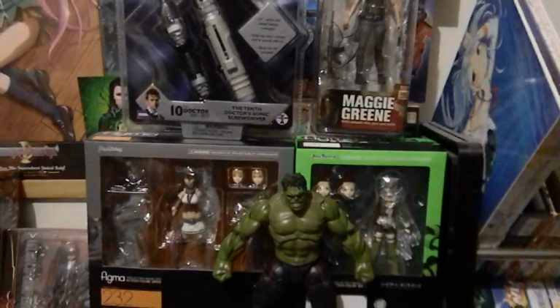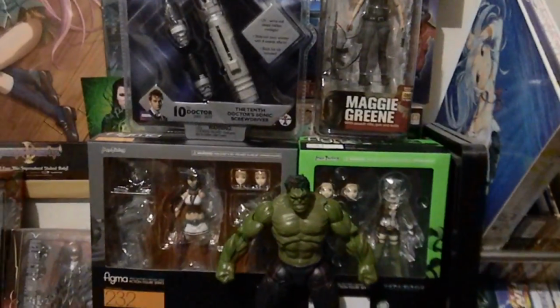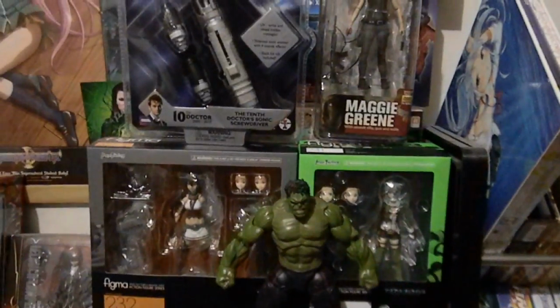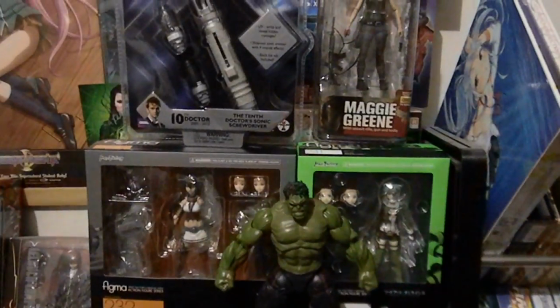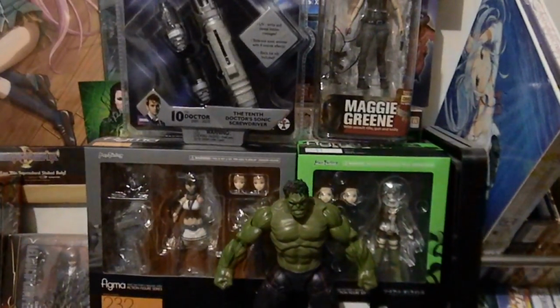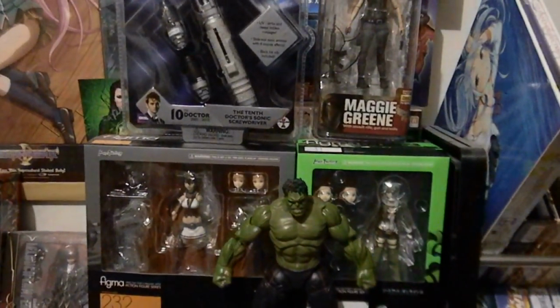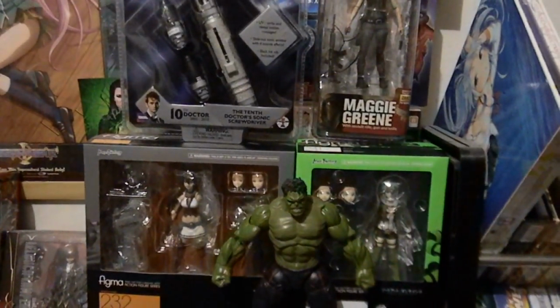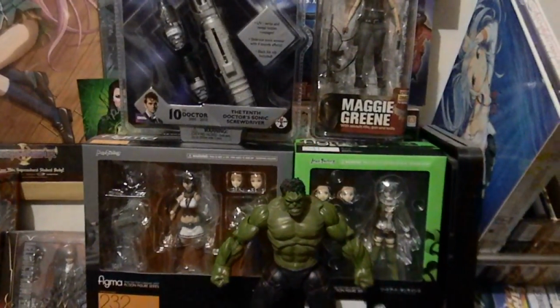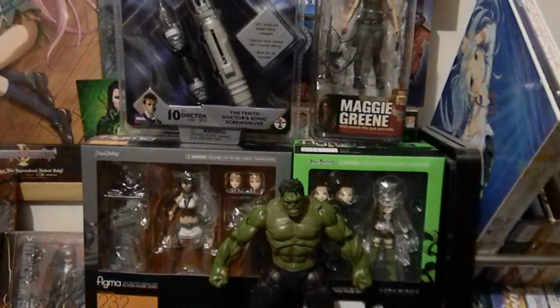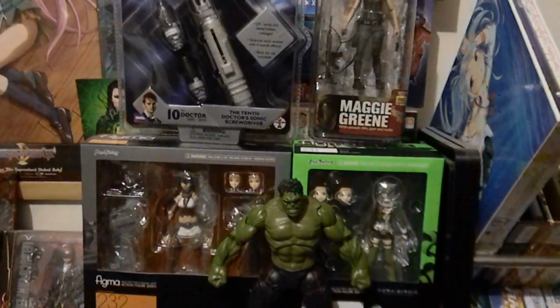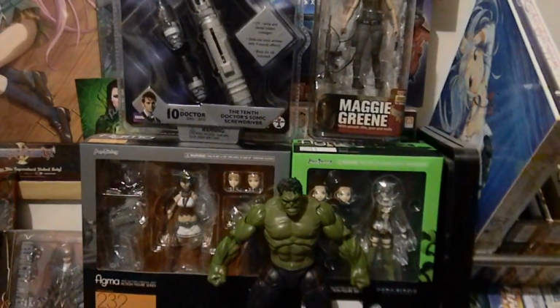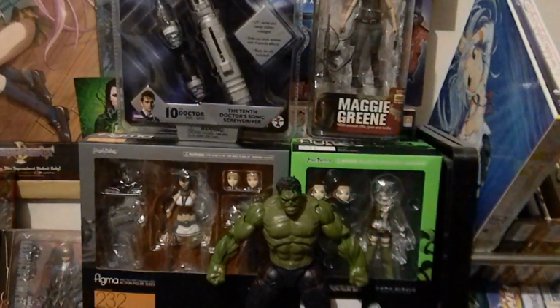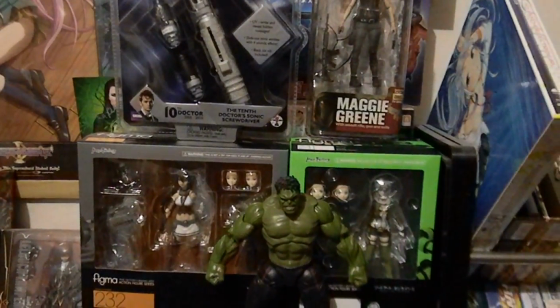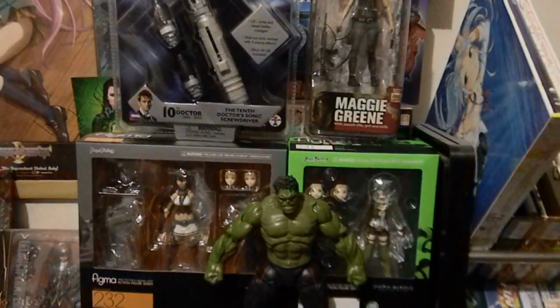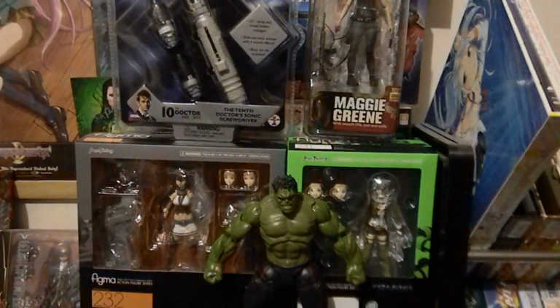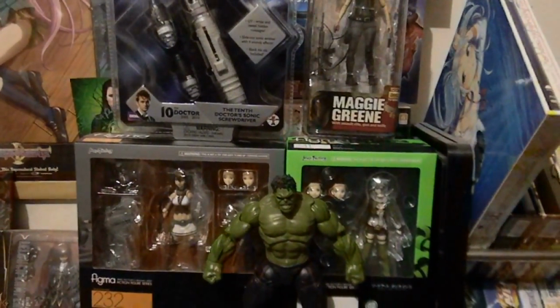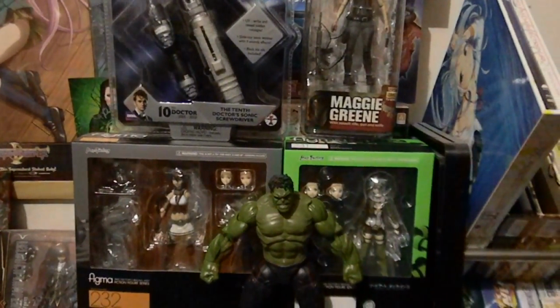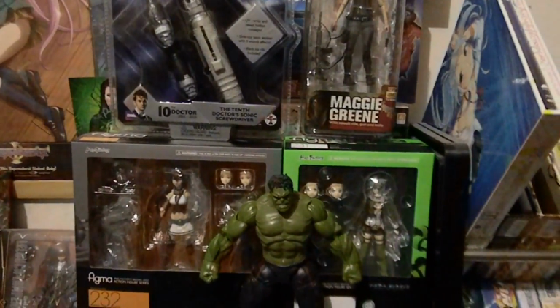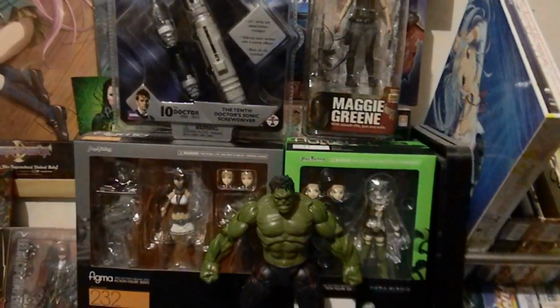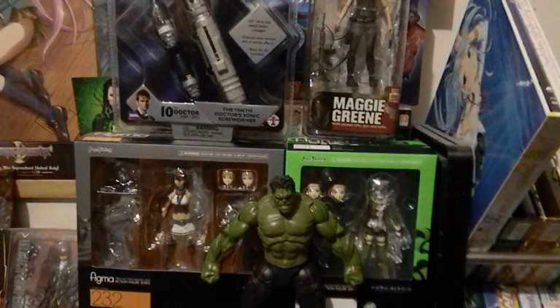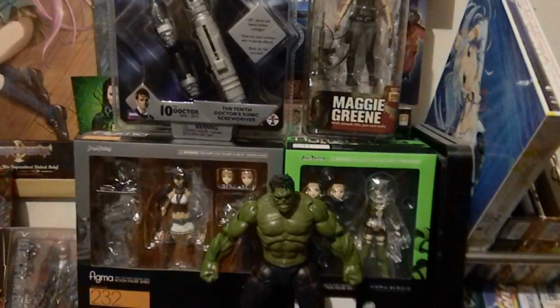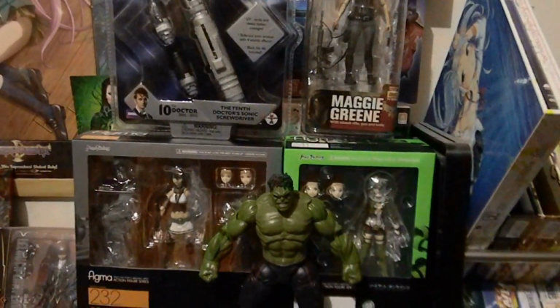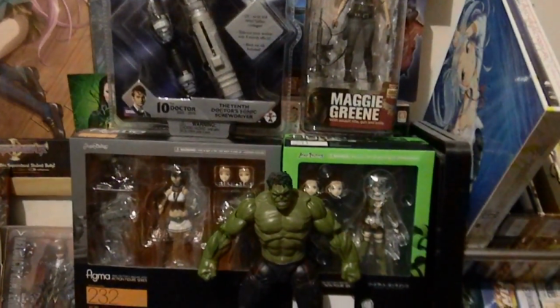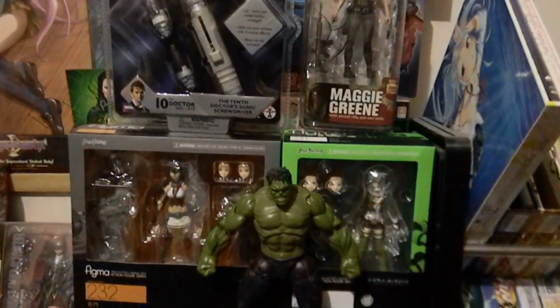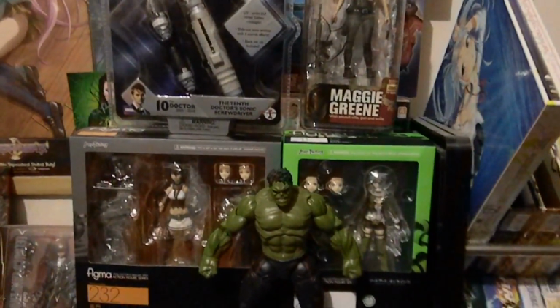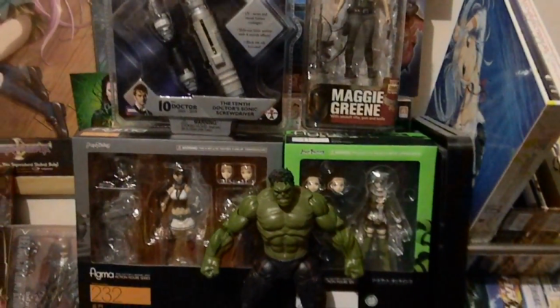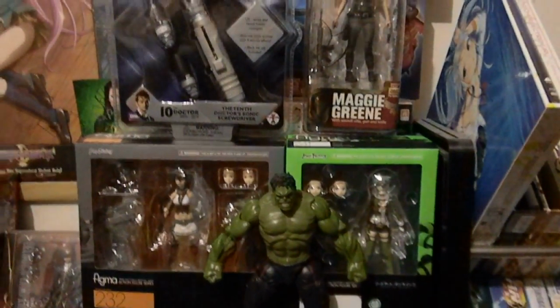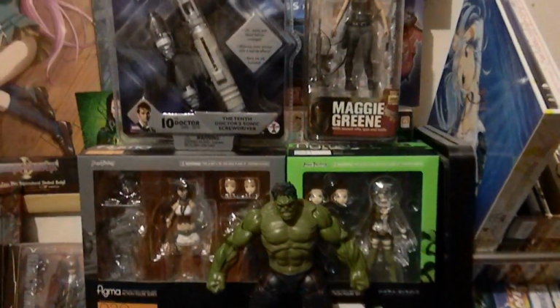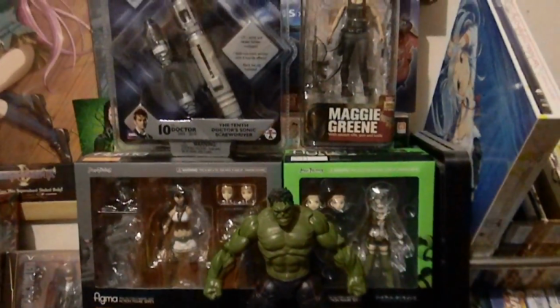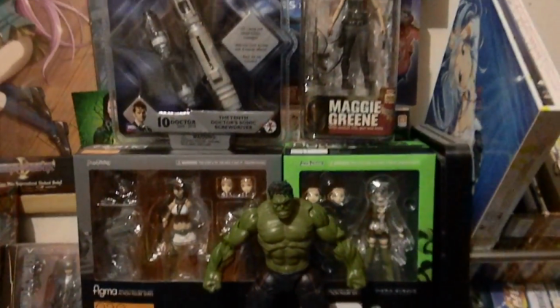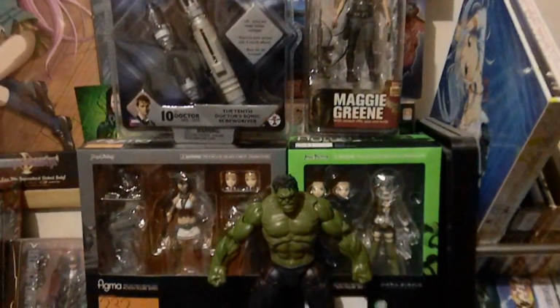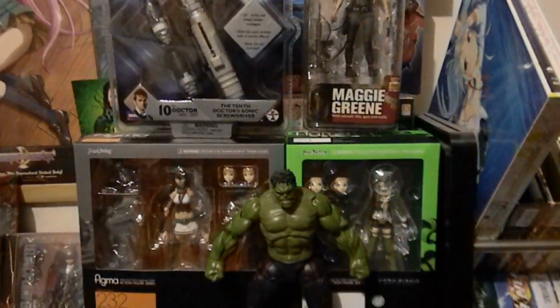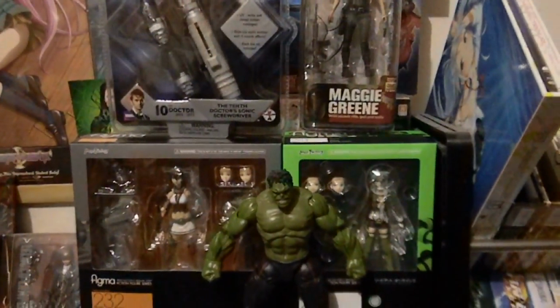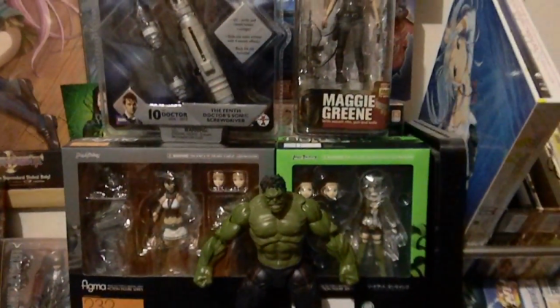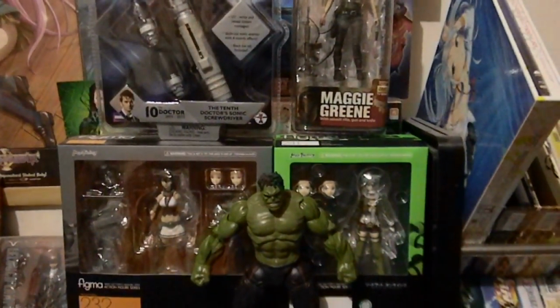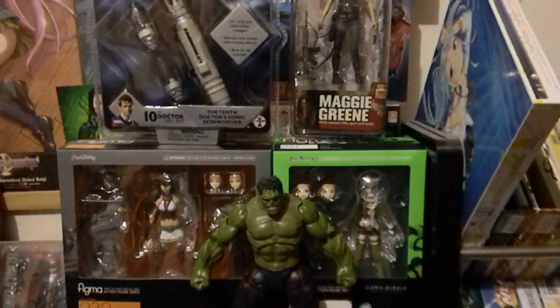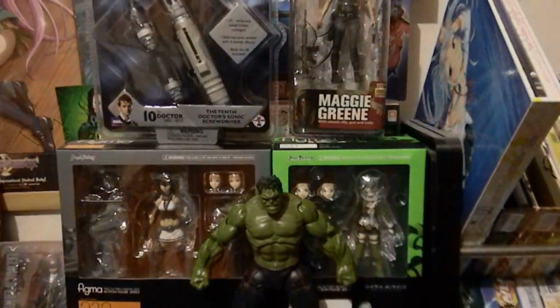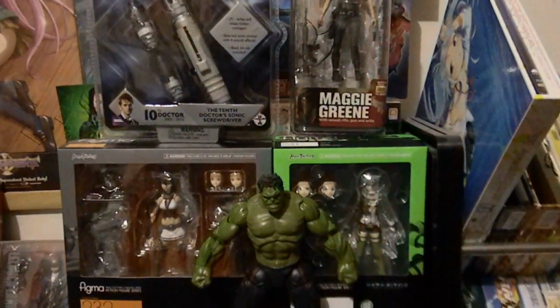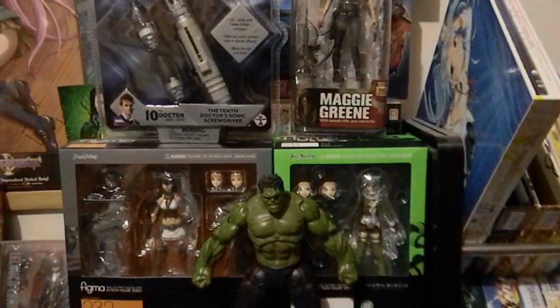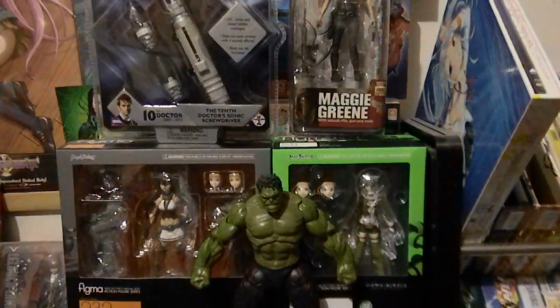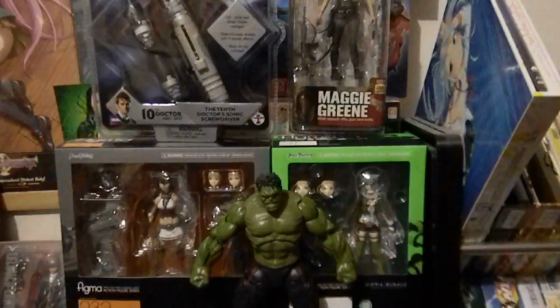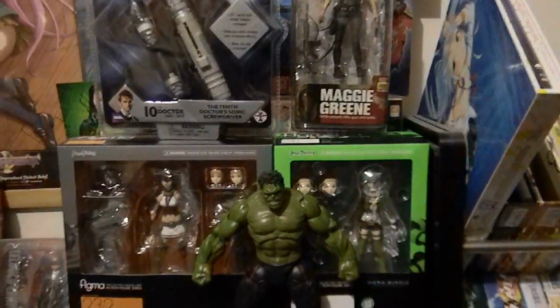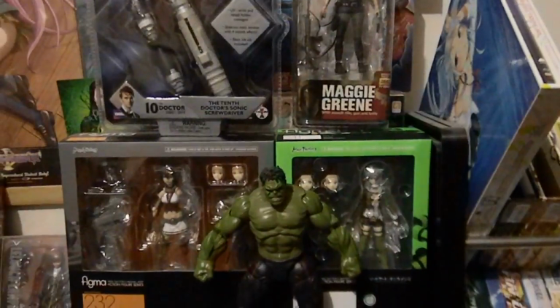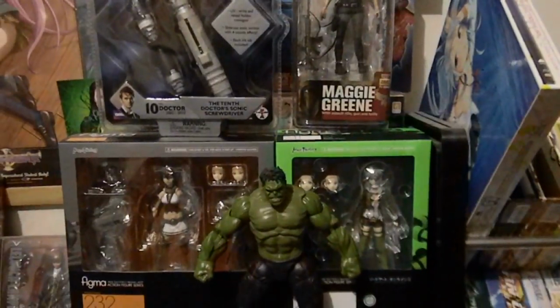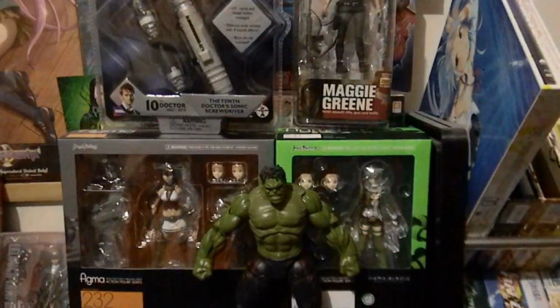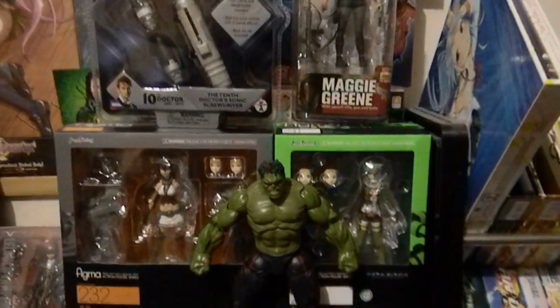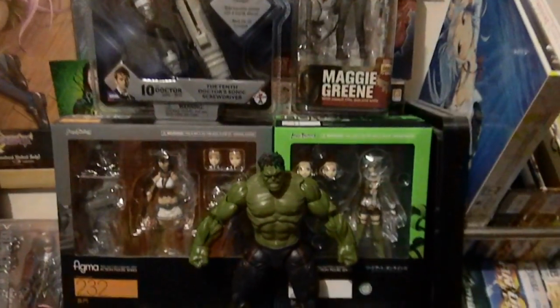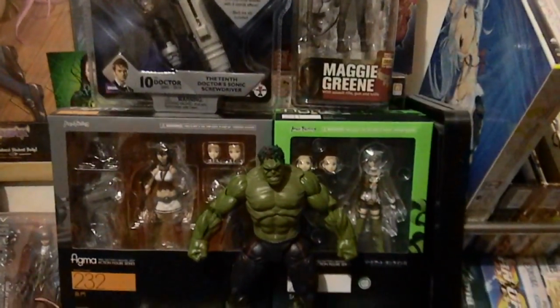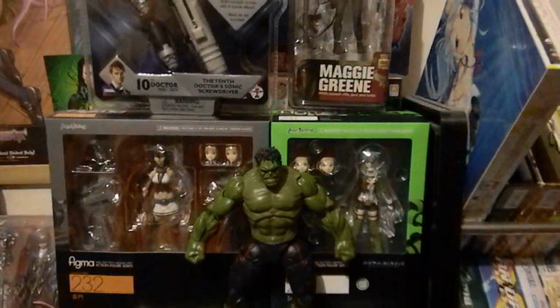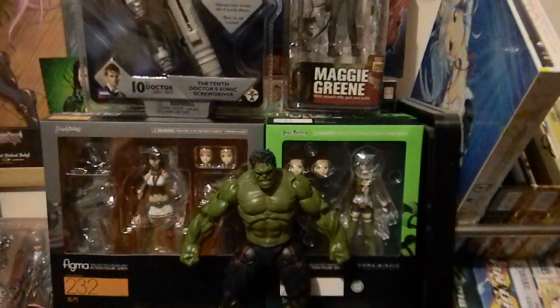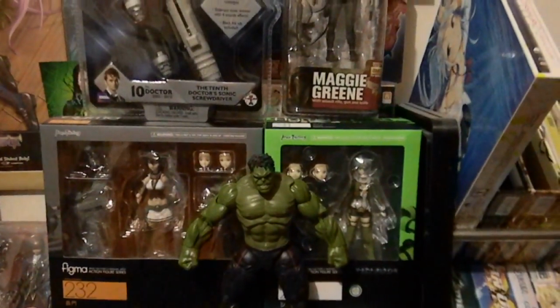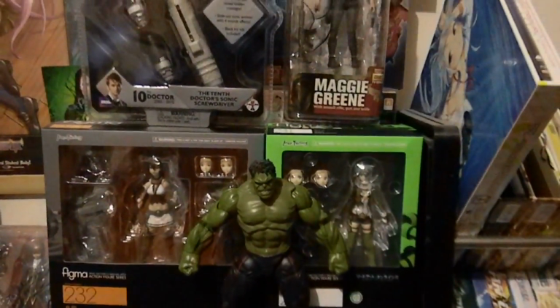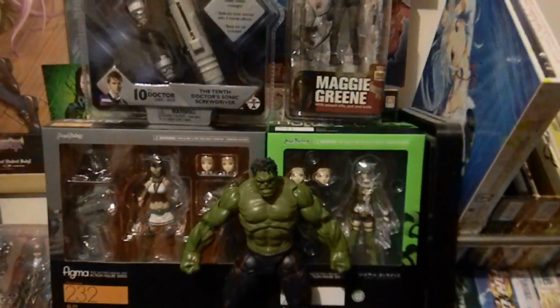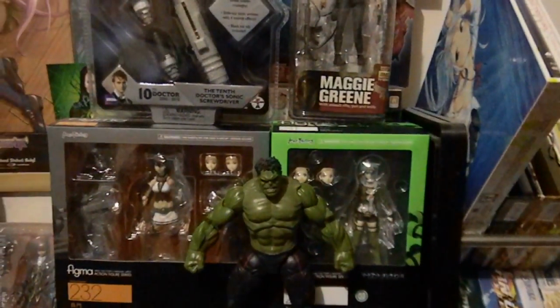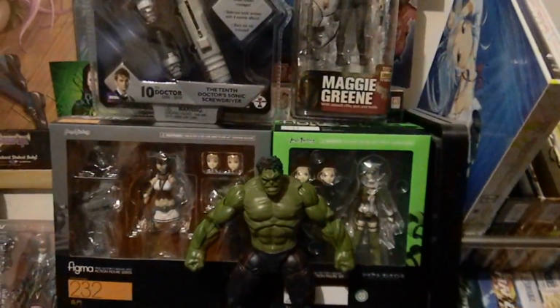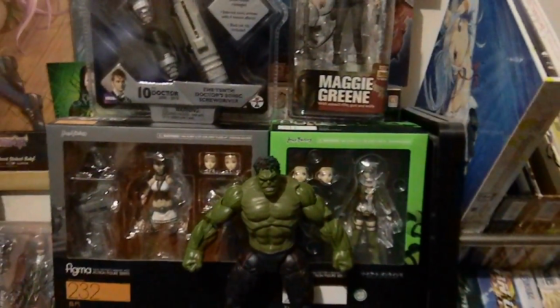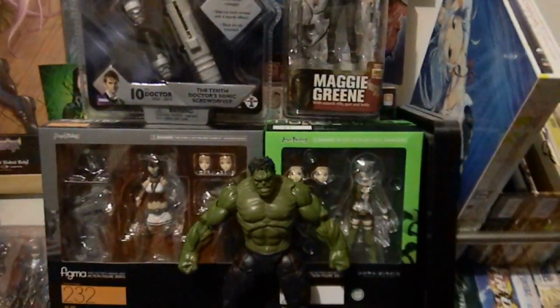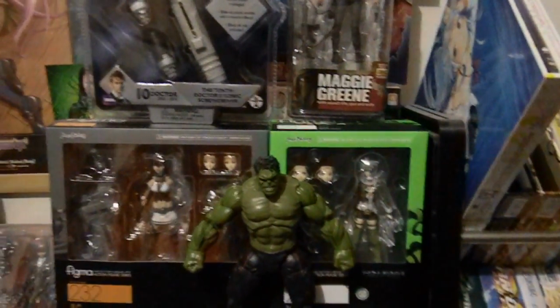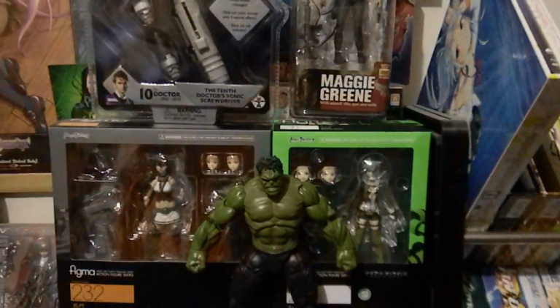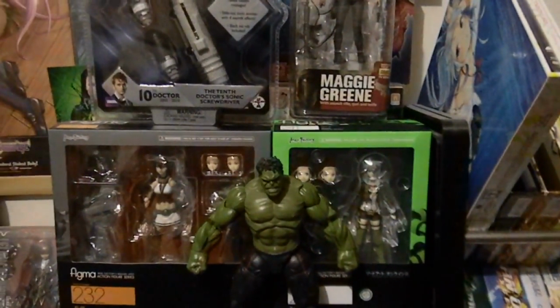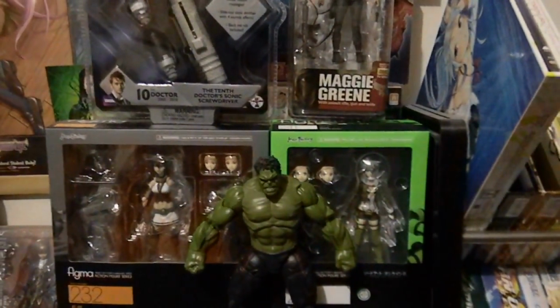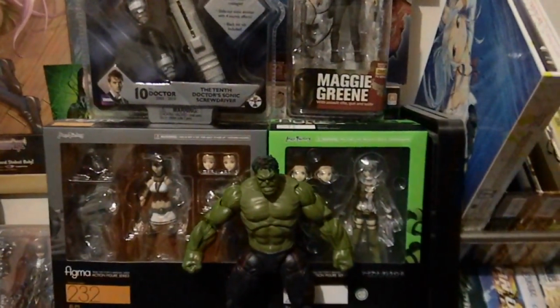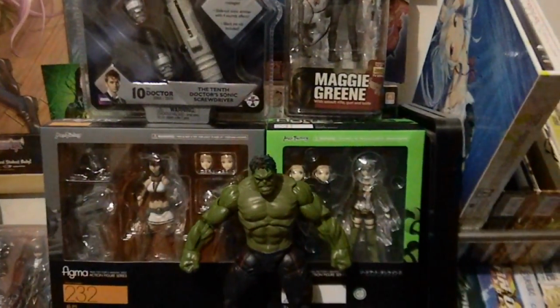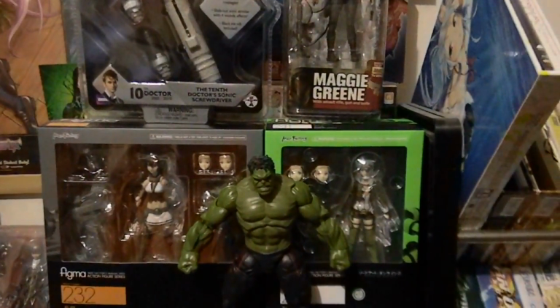Hey, what's up guys, Raph5 here. Here's my haul of the month for April. As you can see, I didn't buy a lot of stuff this time — April I didn't really buy a lot of stuff.